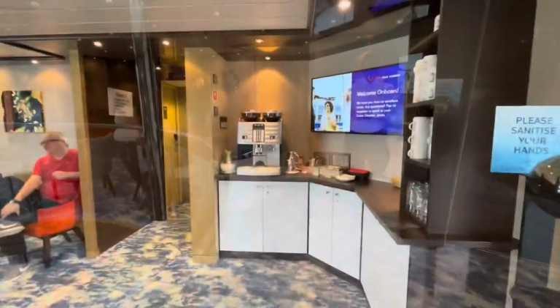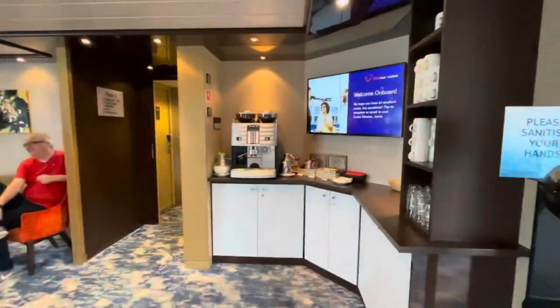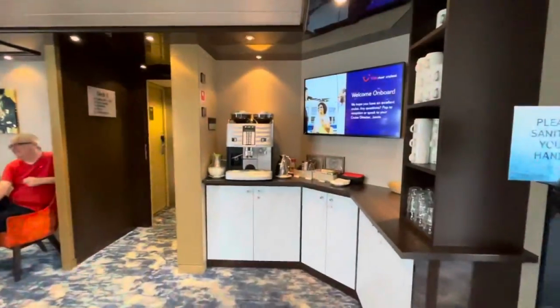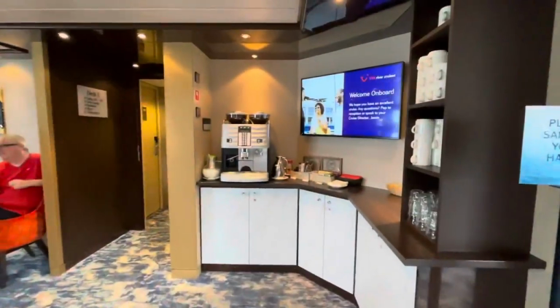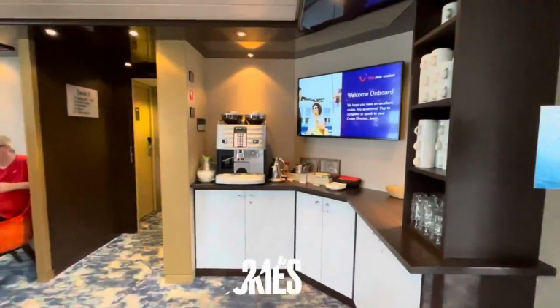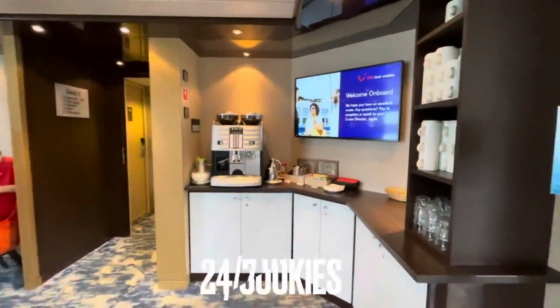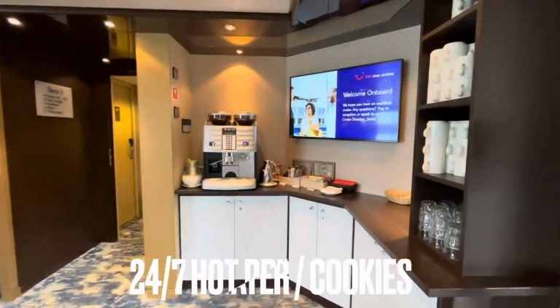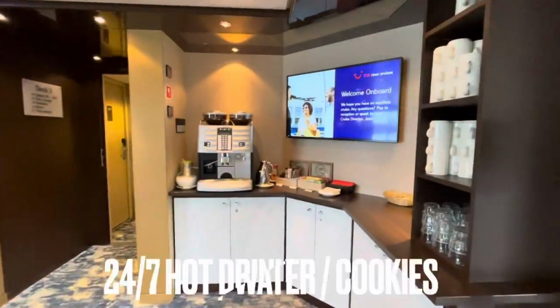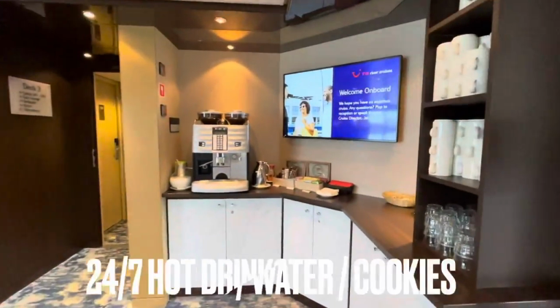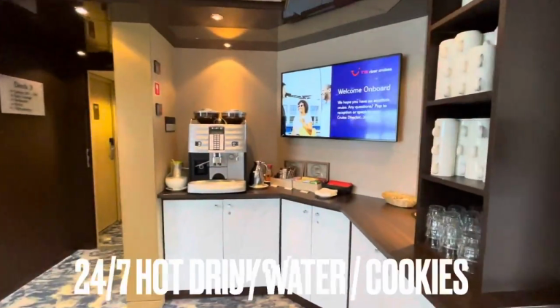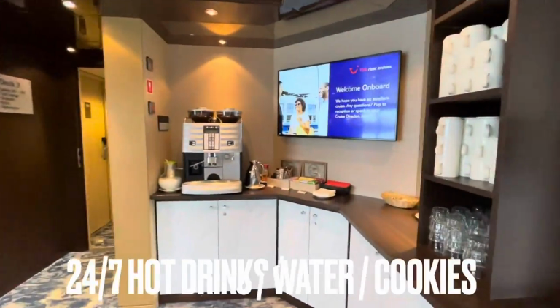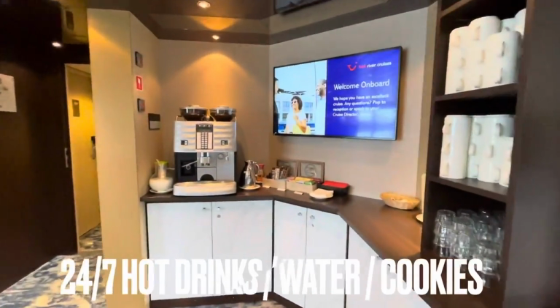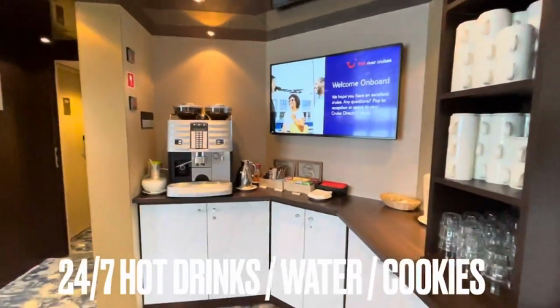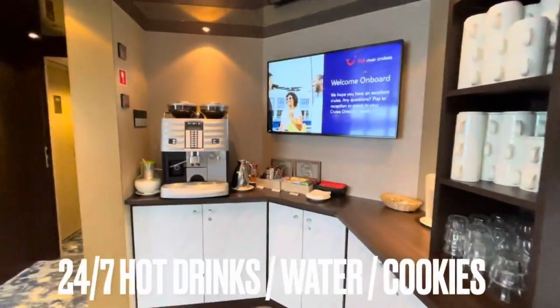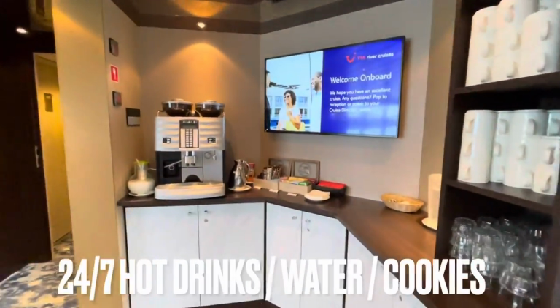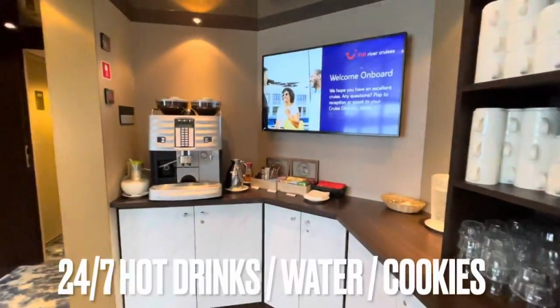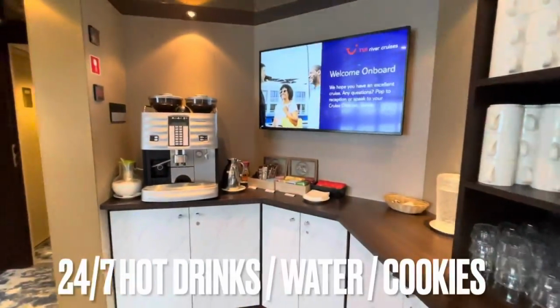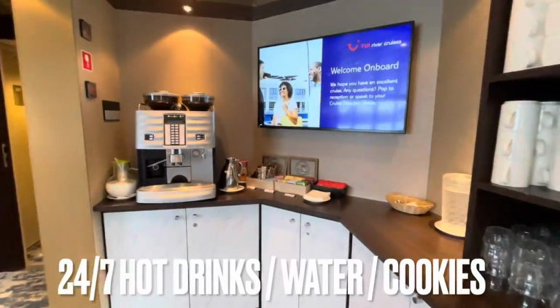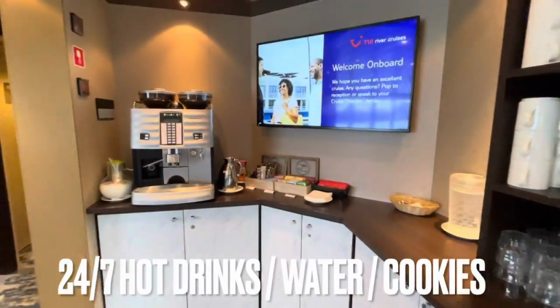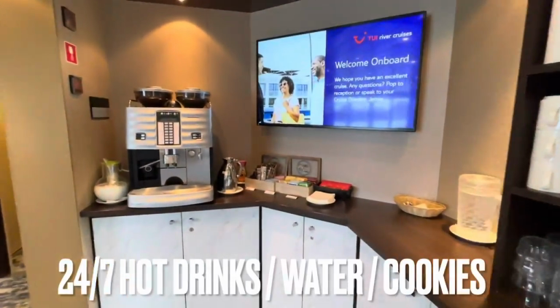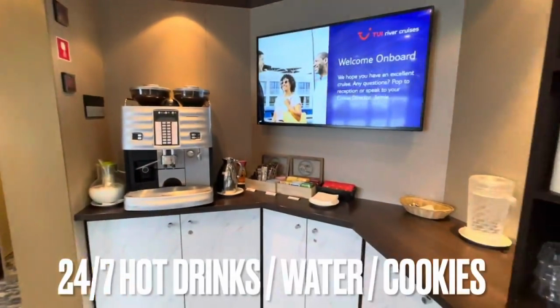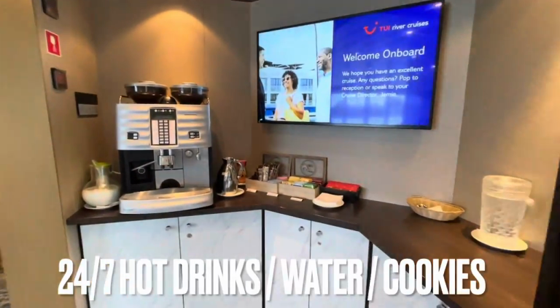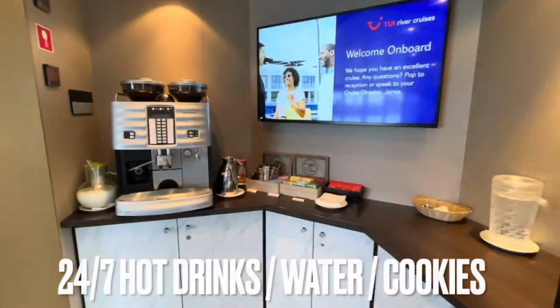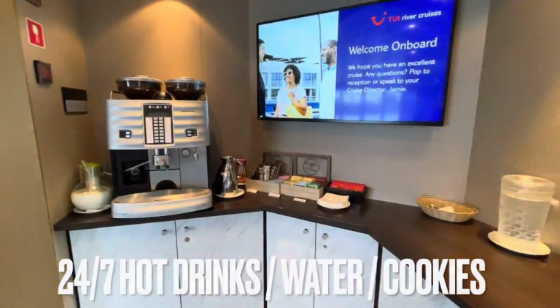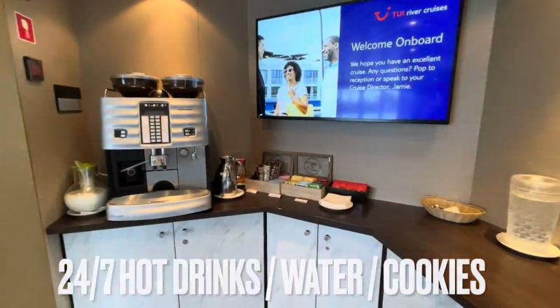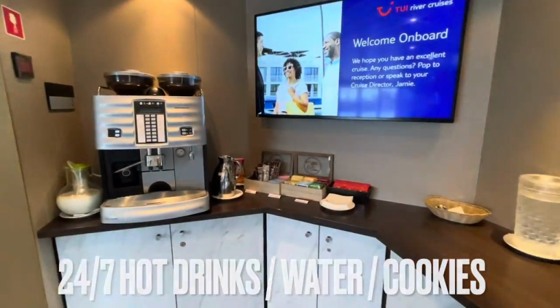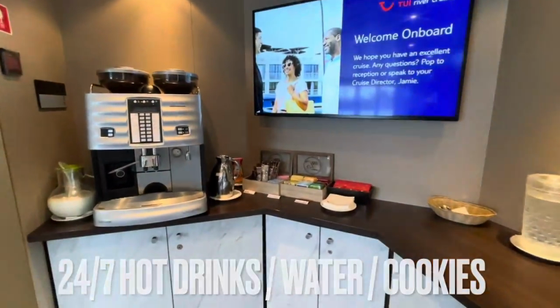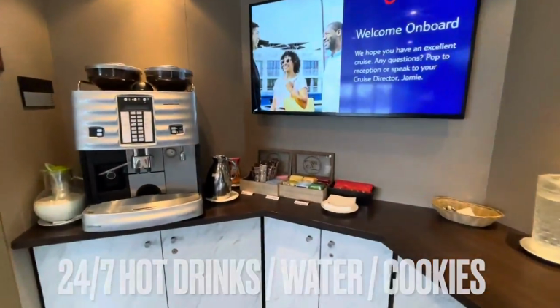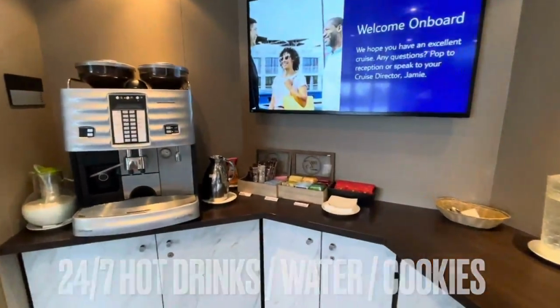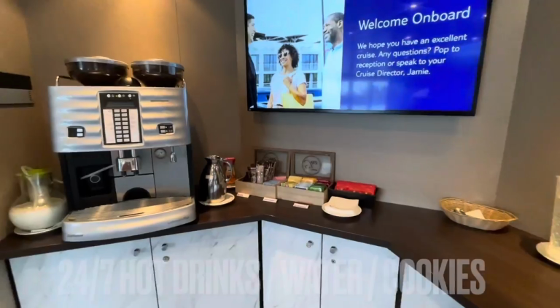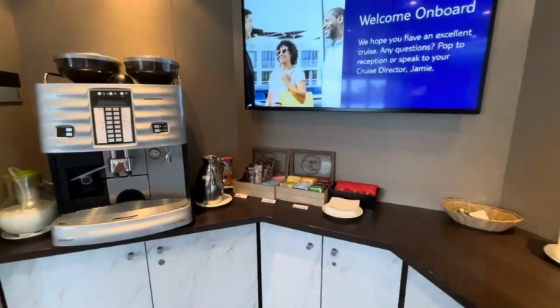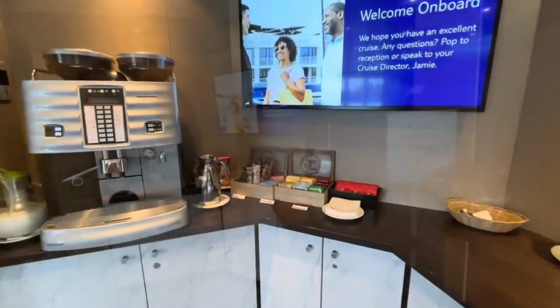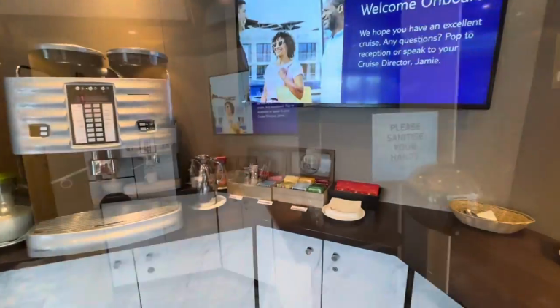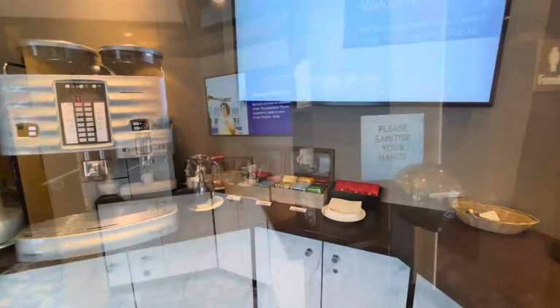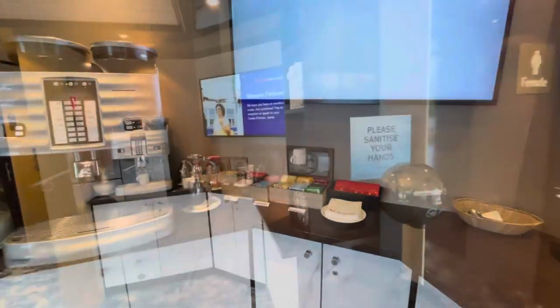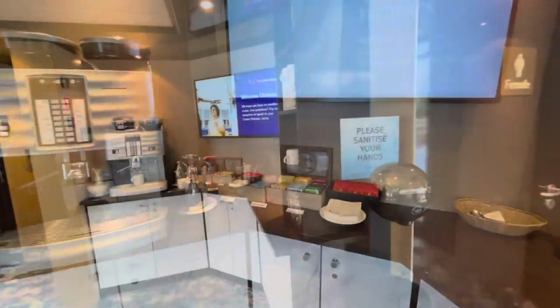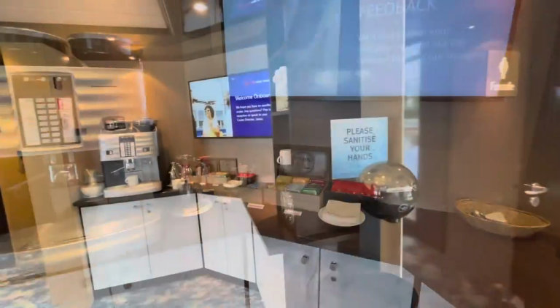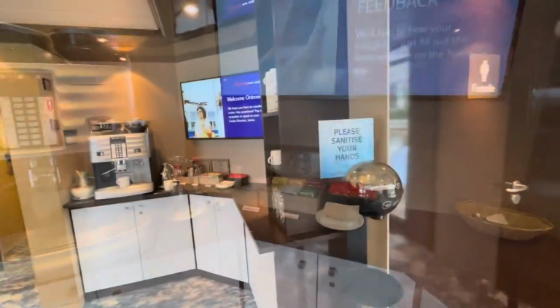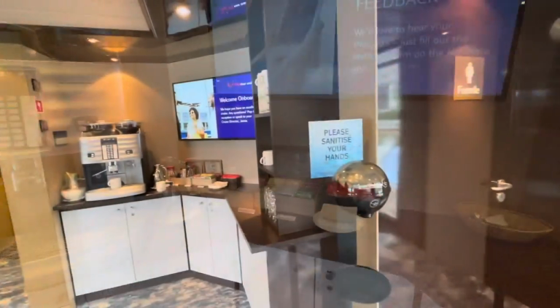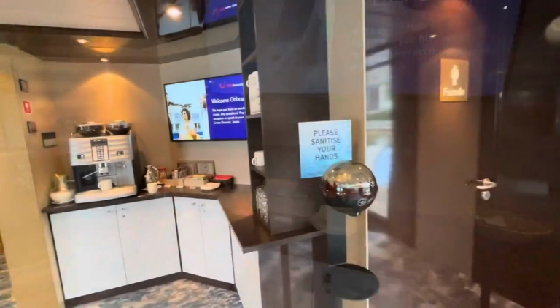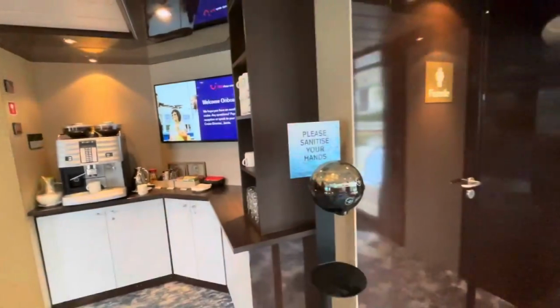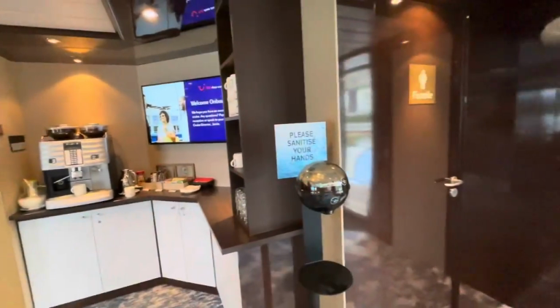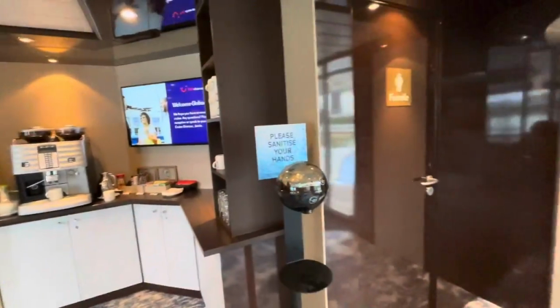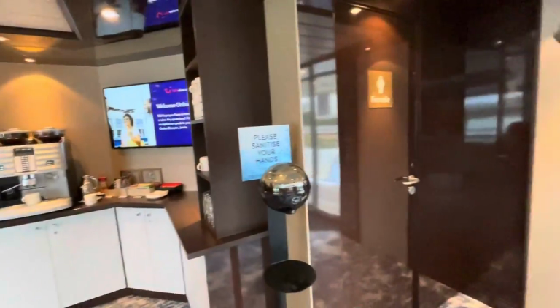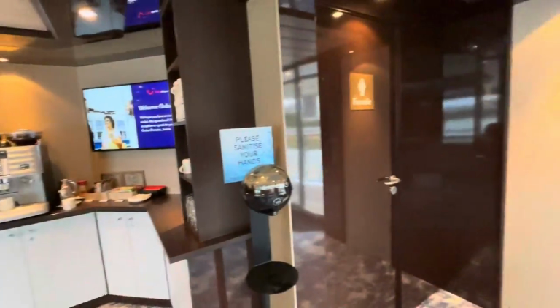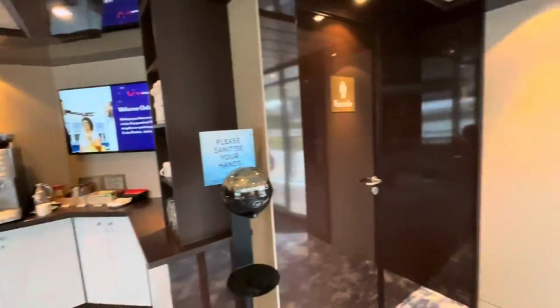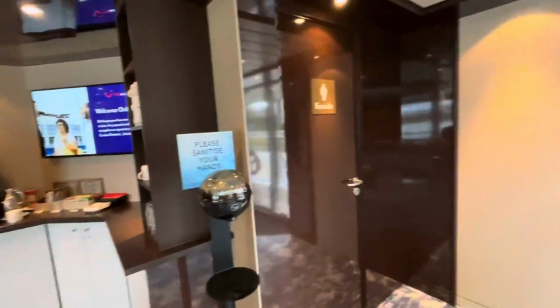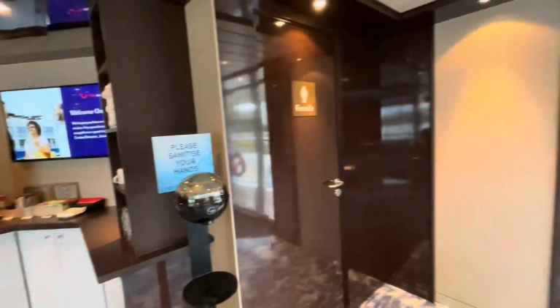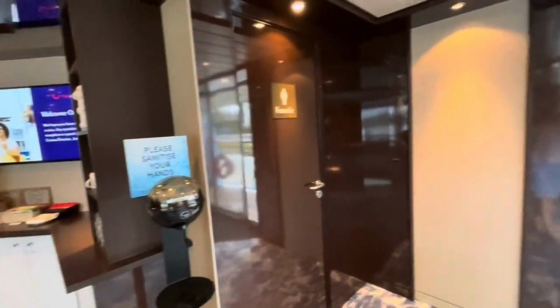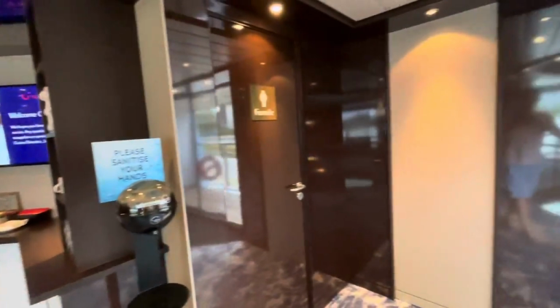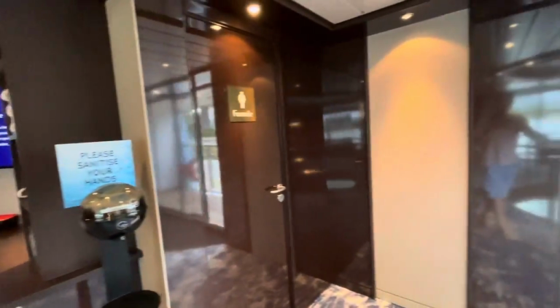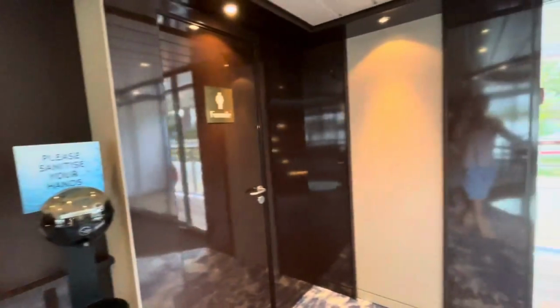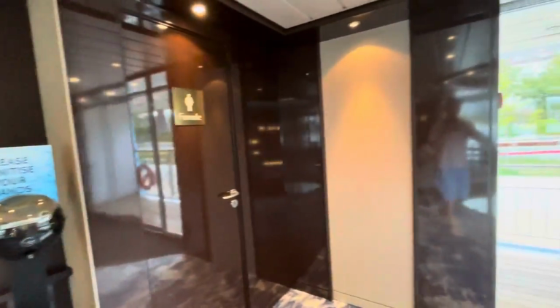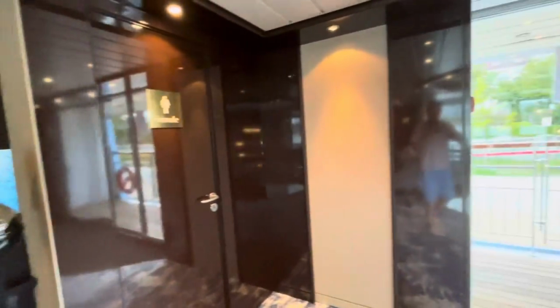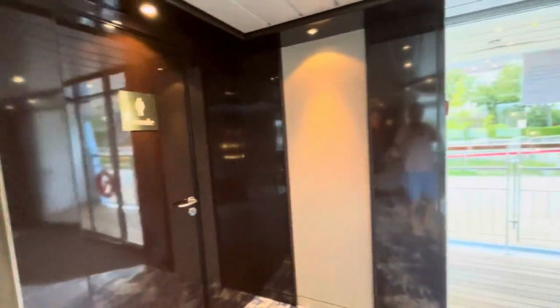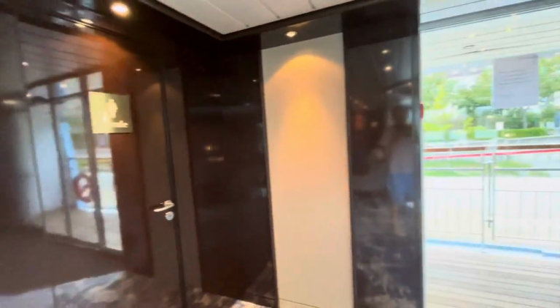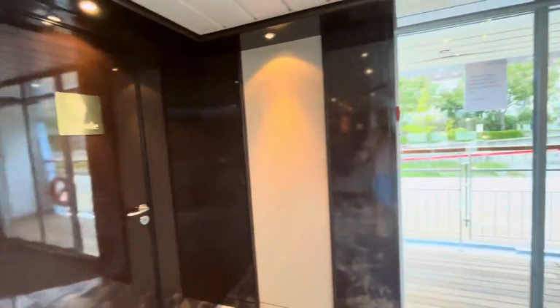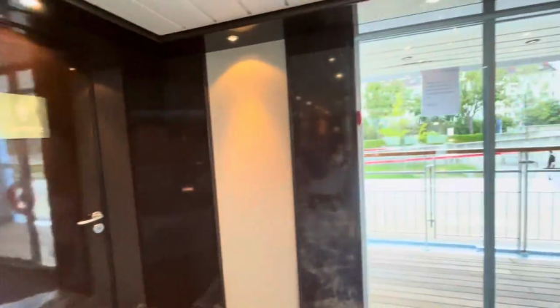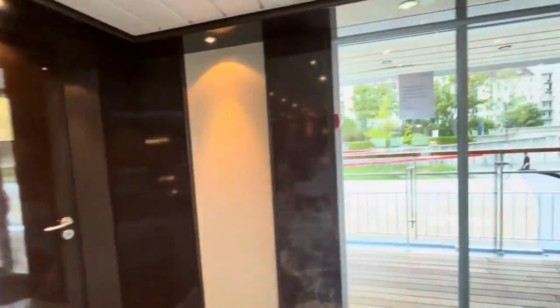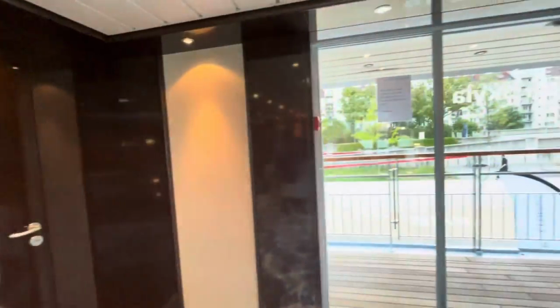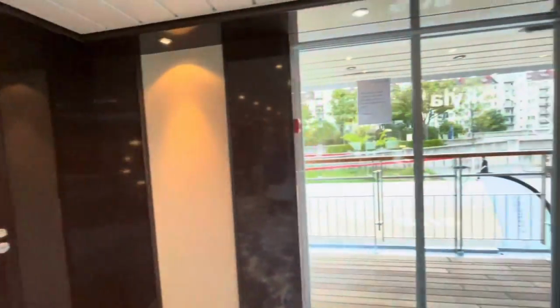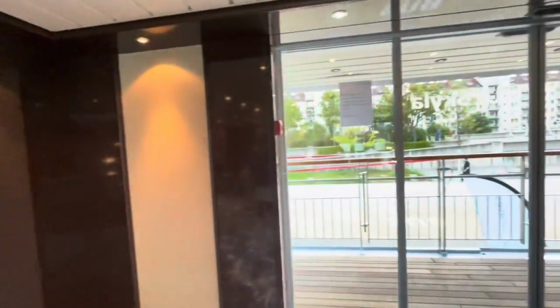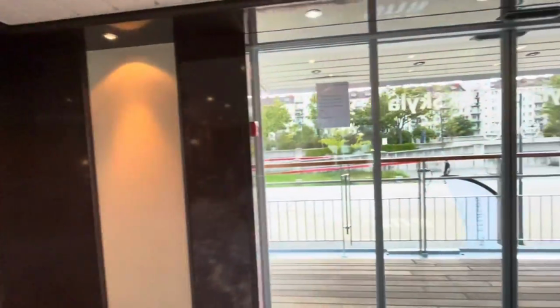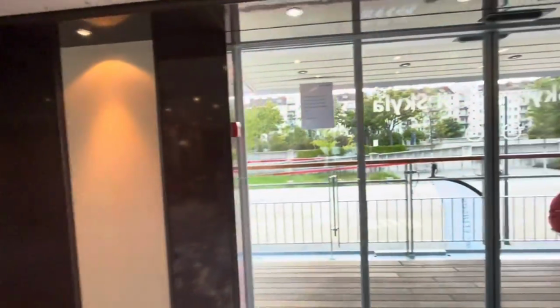At the top of the atrium, you can help yourself to as many coffees, teas, cookies, and there's also water here, as you wish.